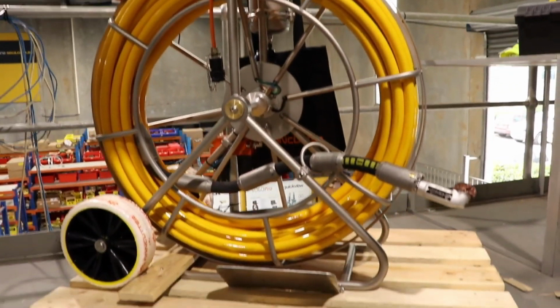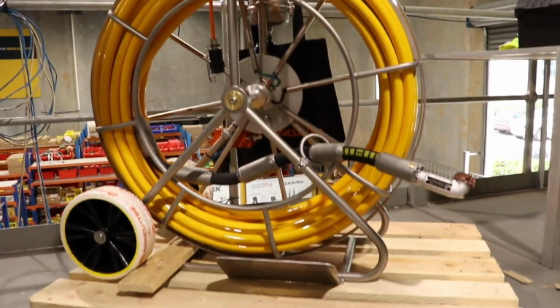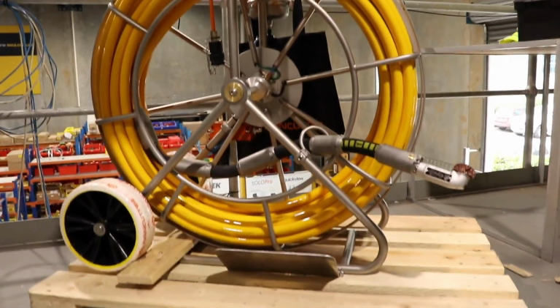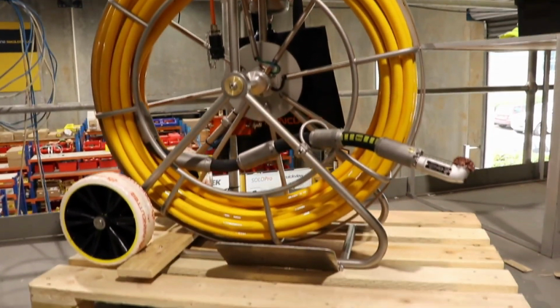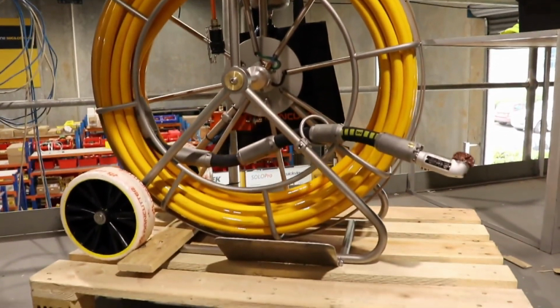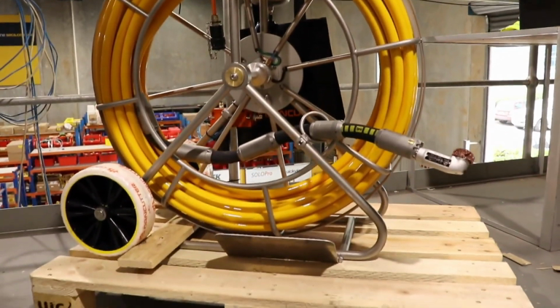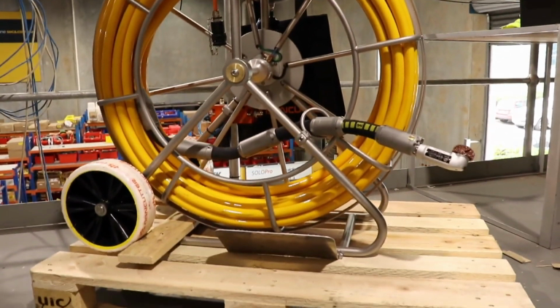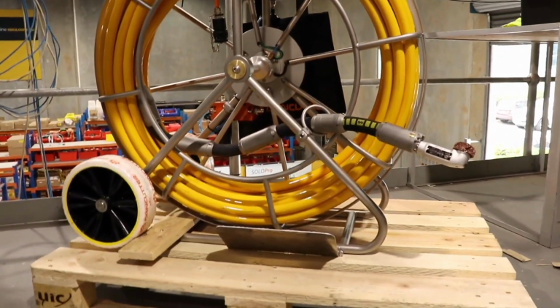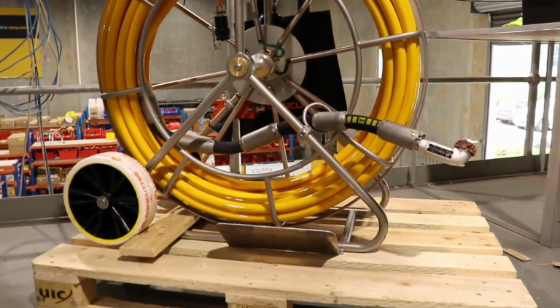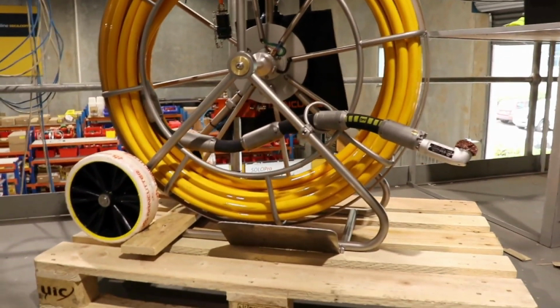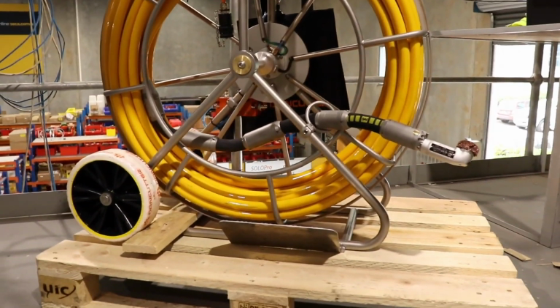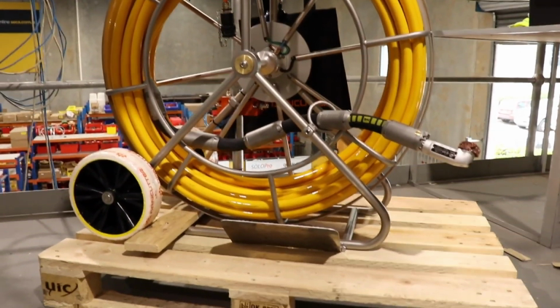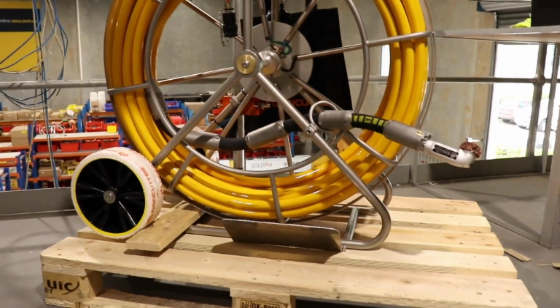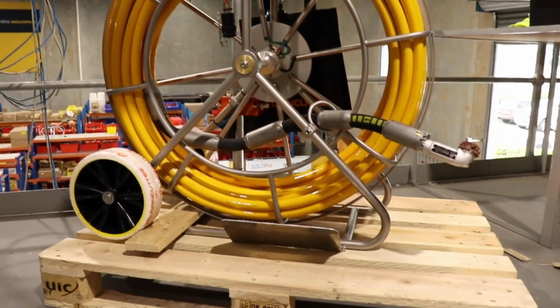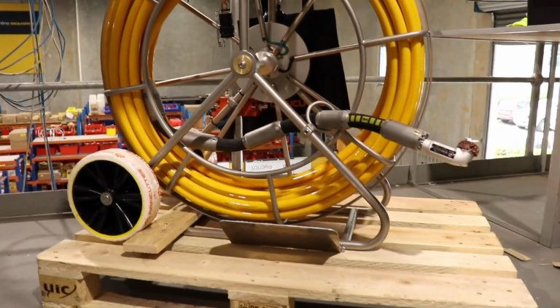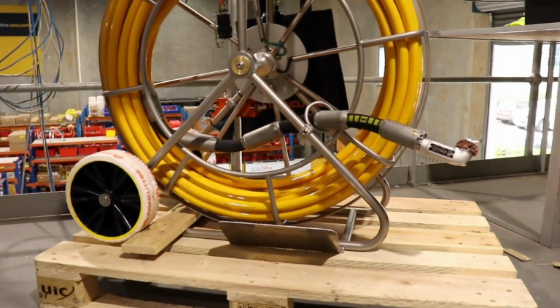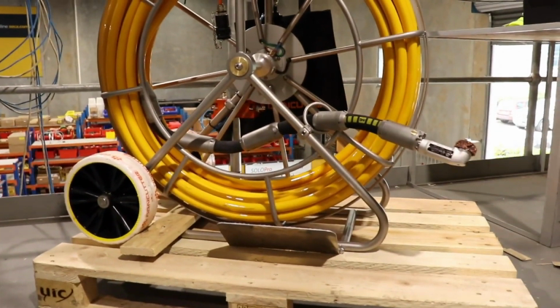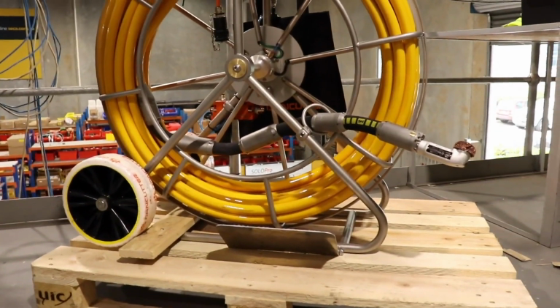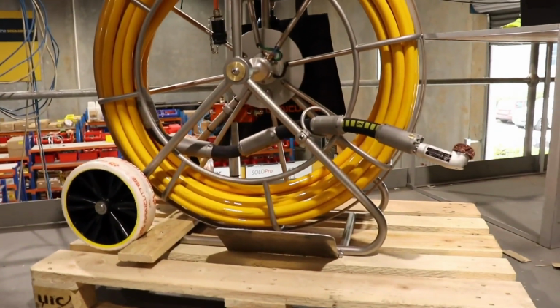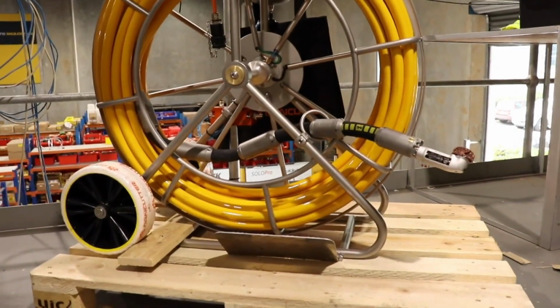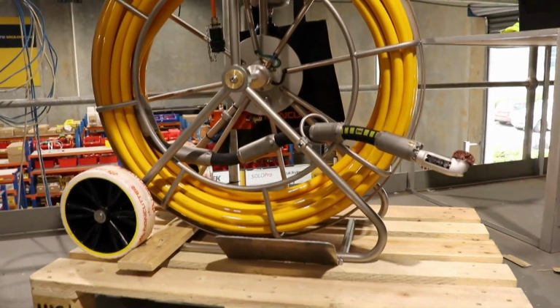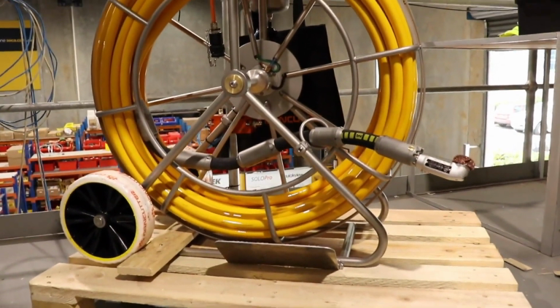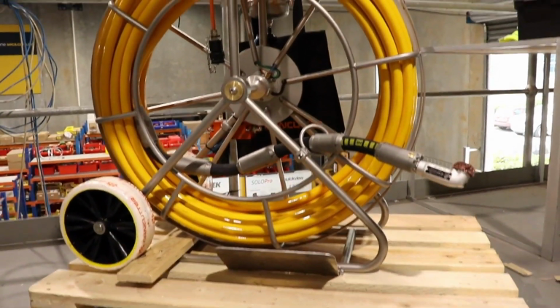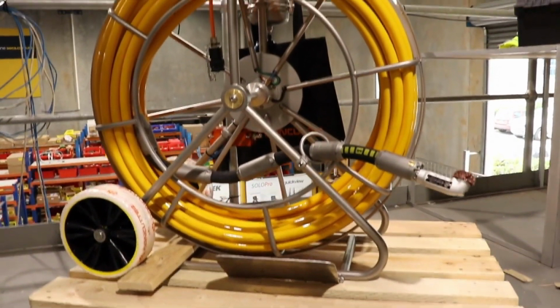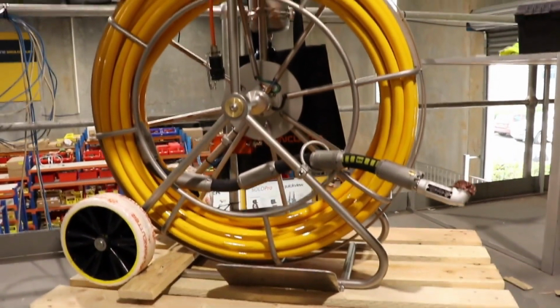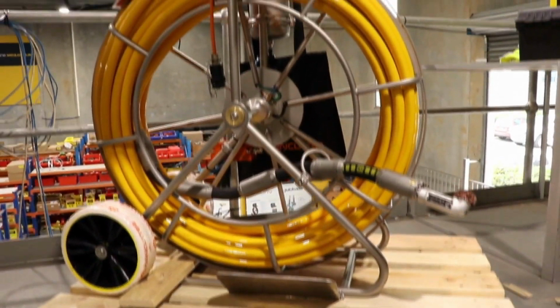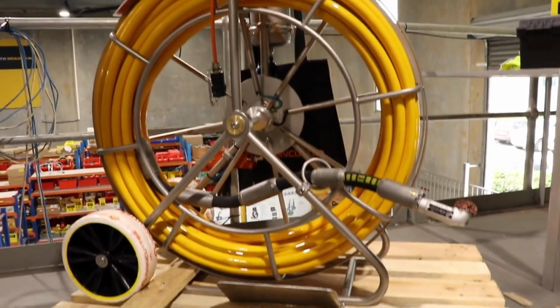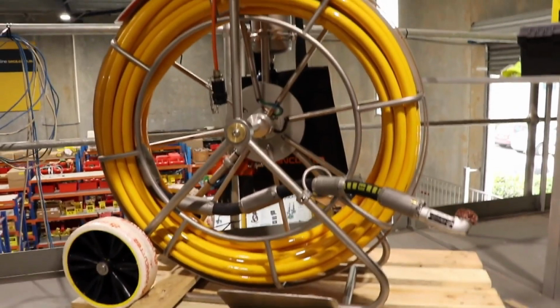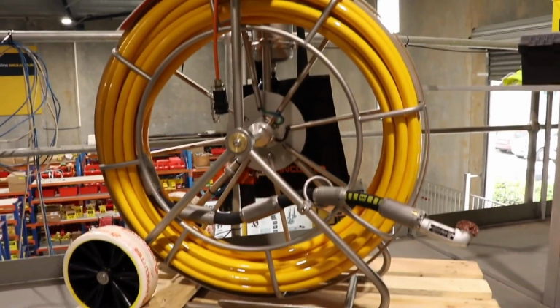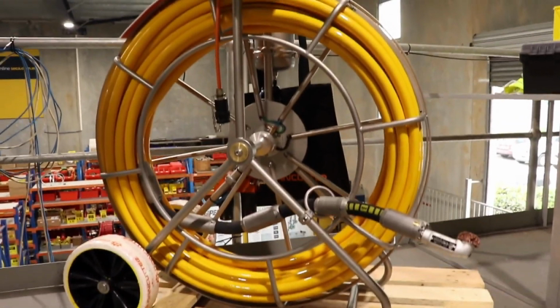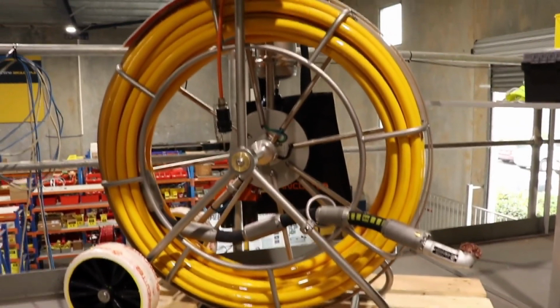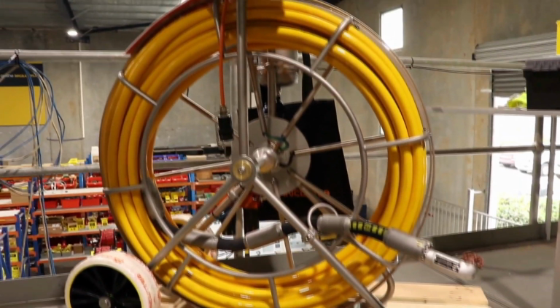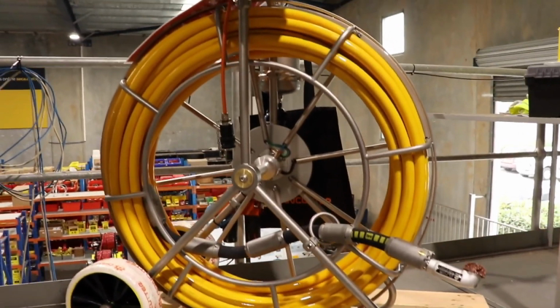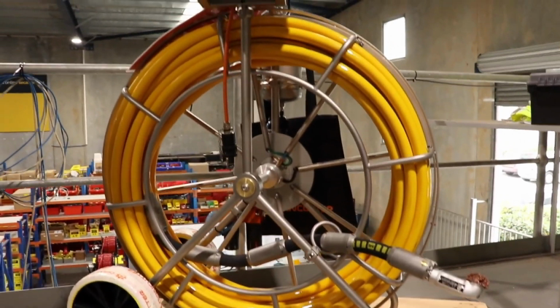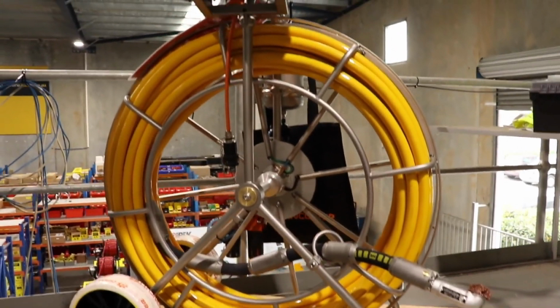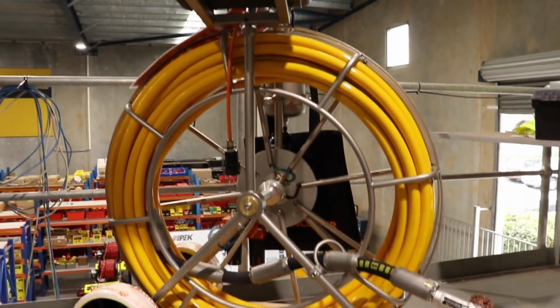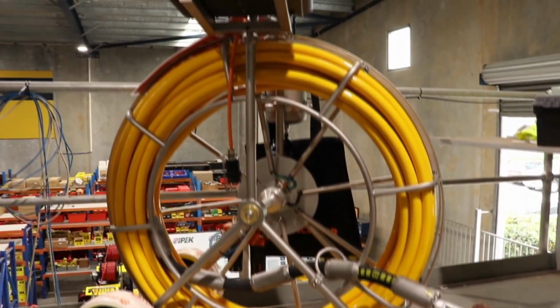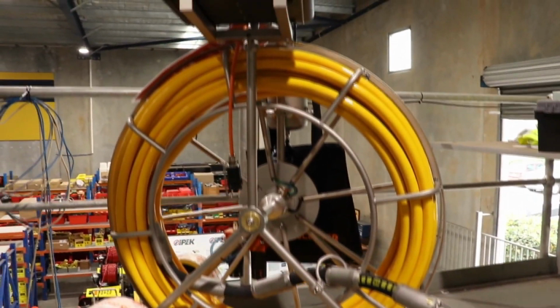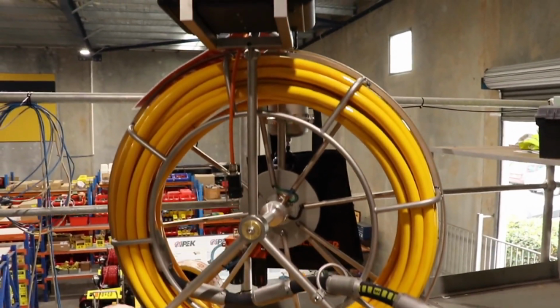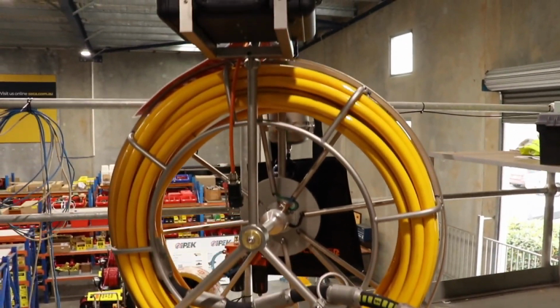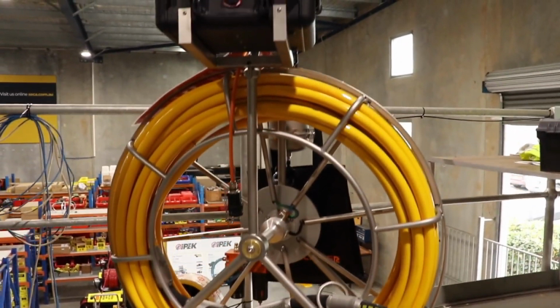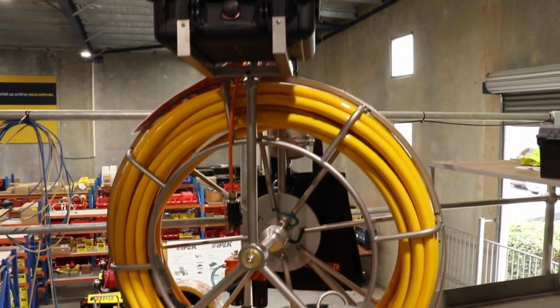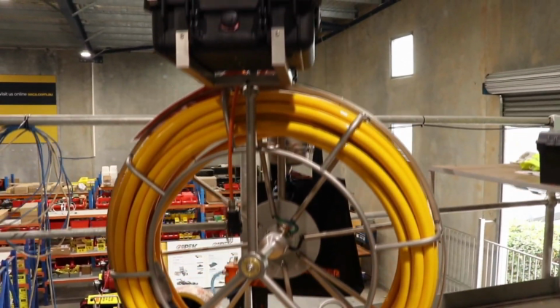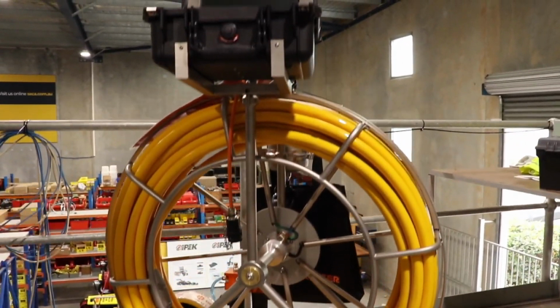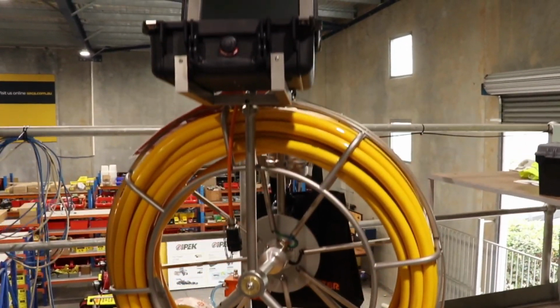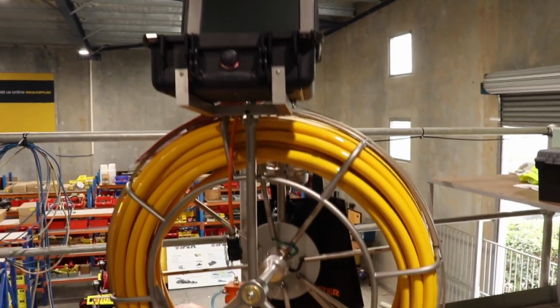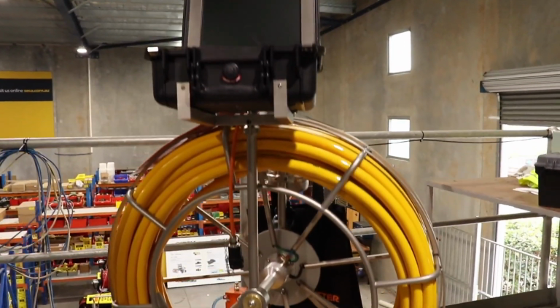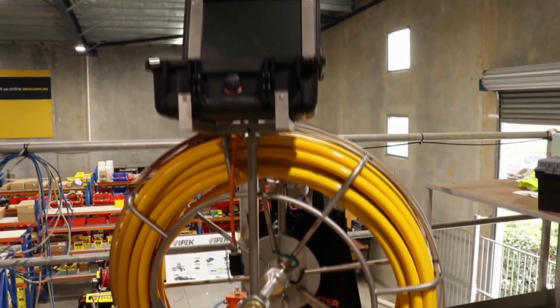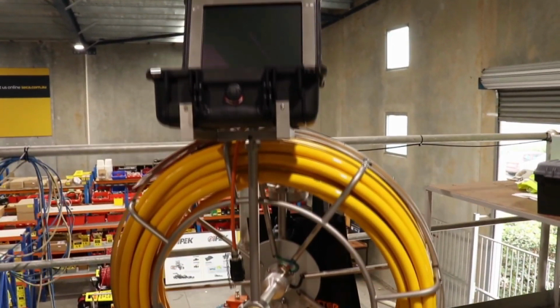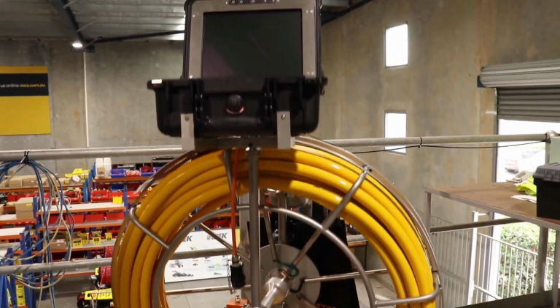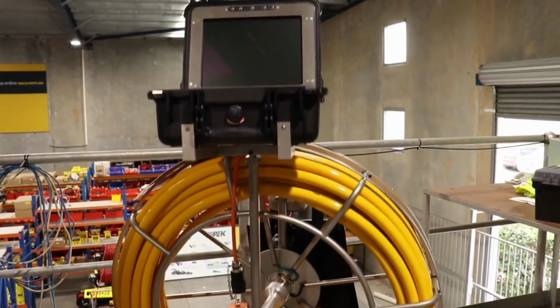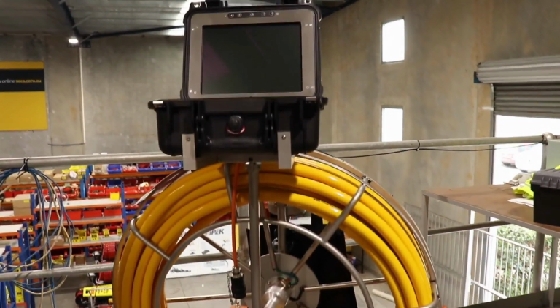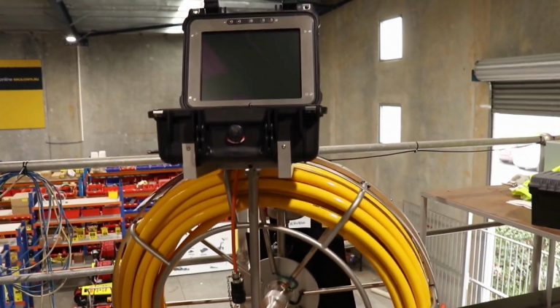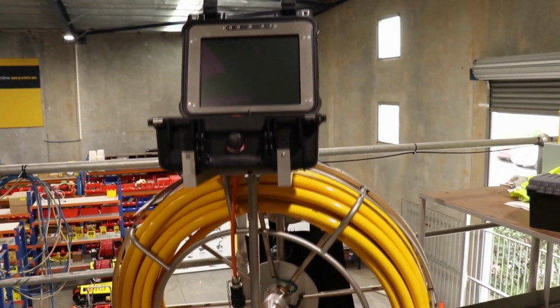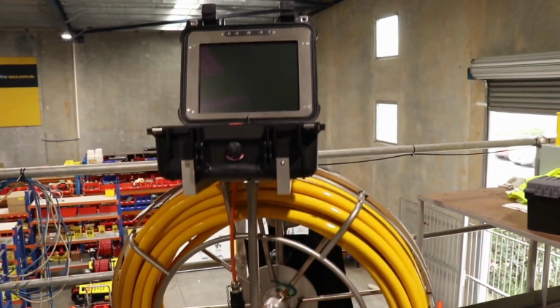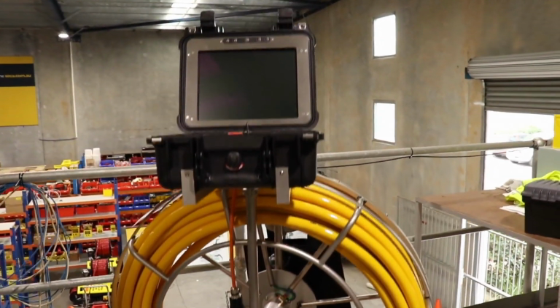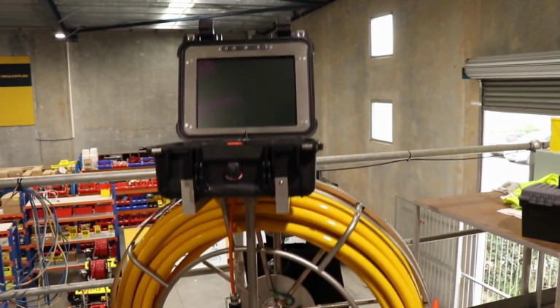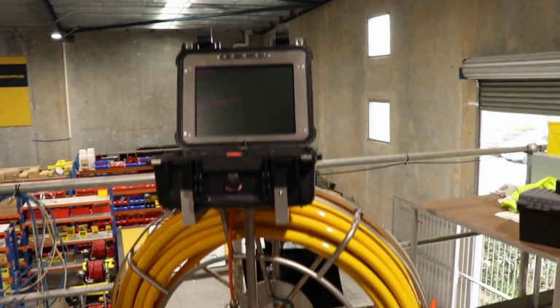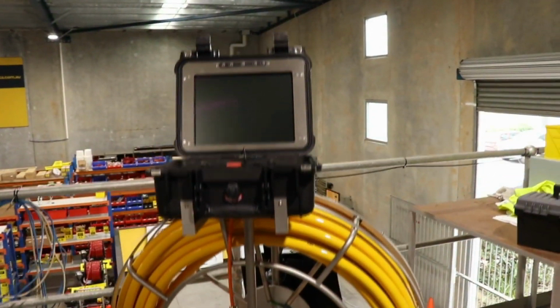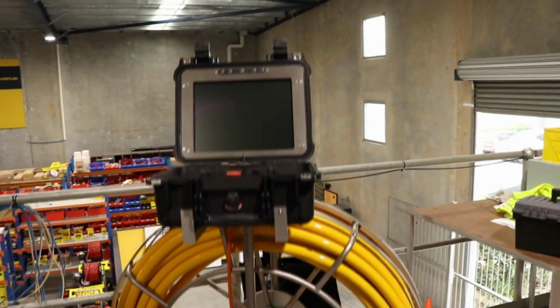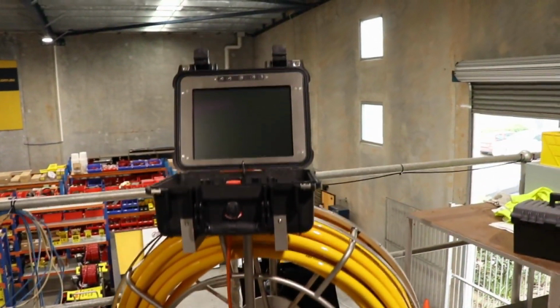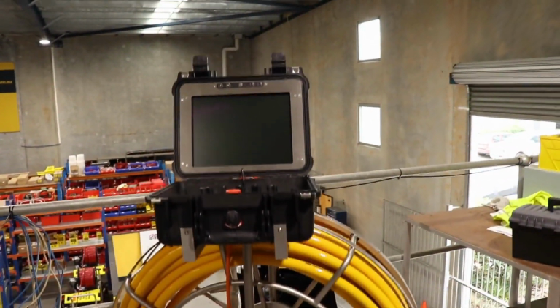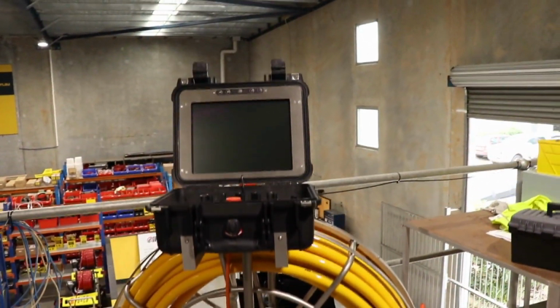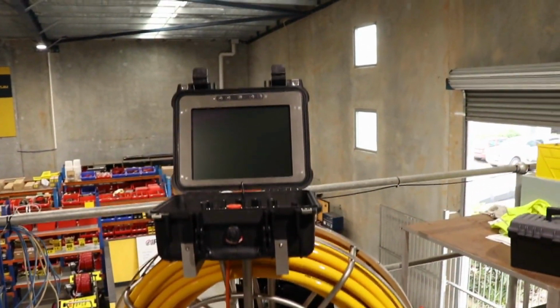The unit comes with 50 metres of pushrod and two types of cutting motors and a variety of cutting heads to suit different materials.